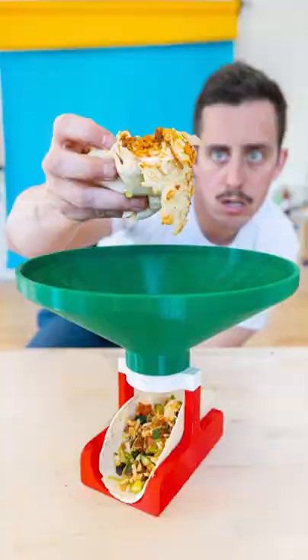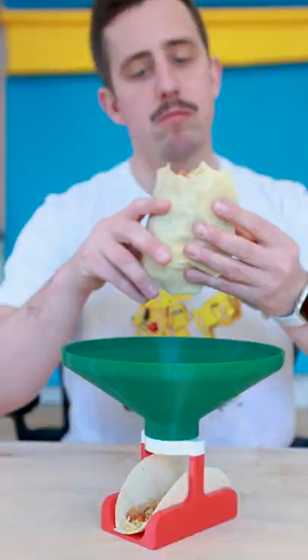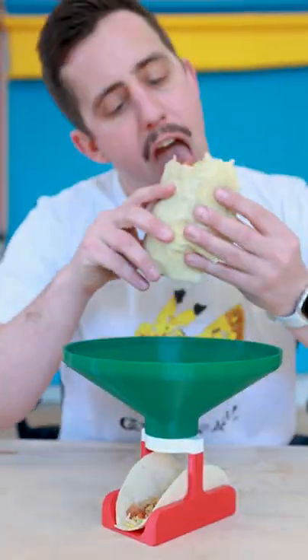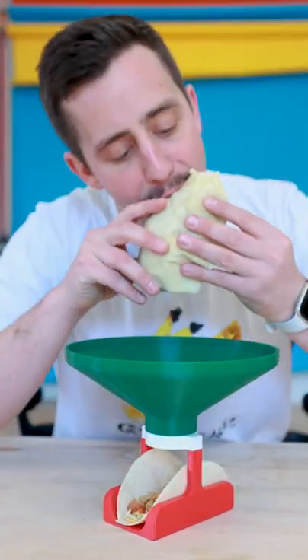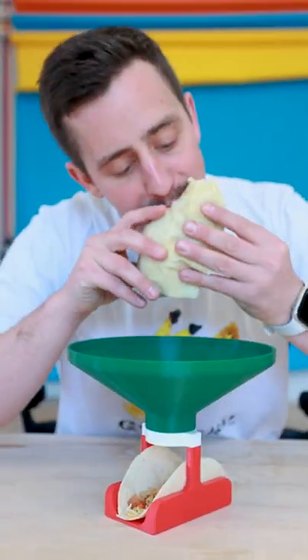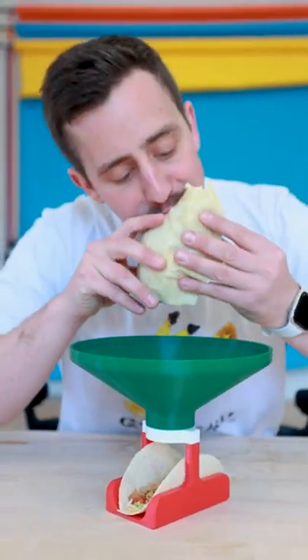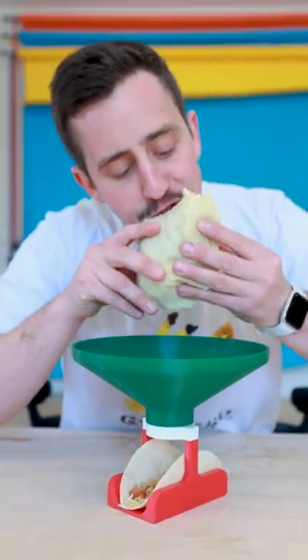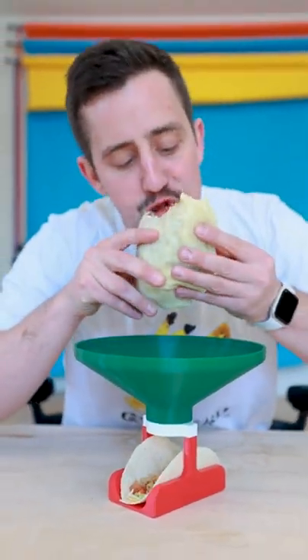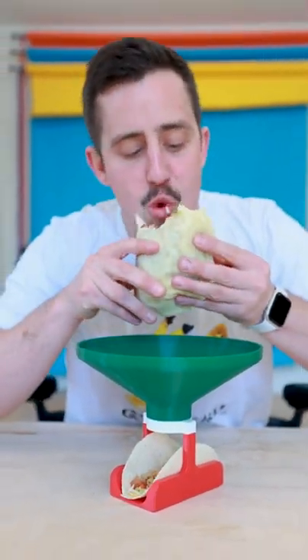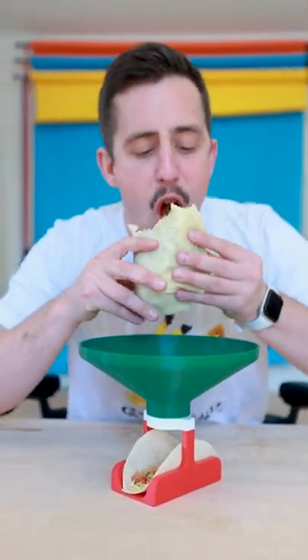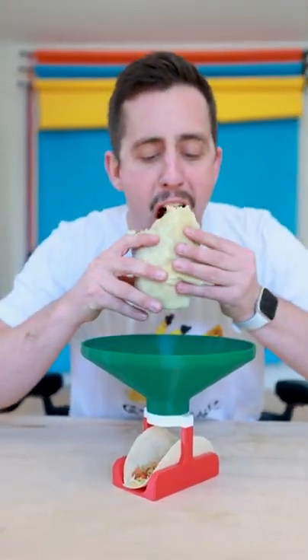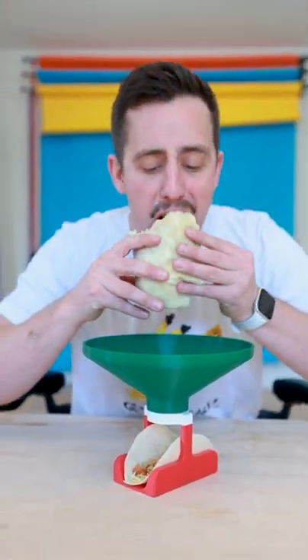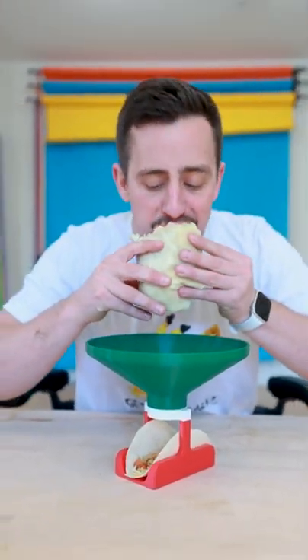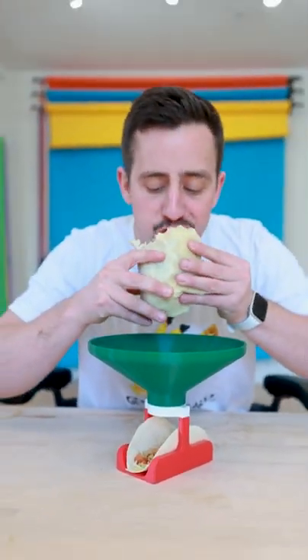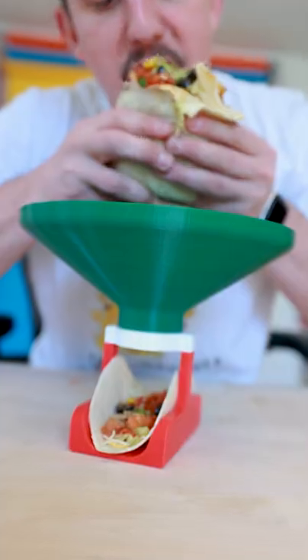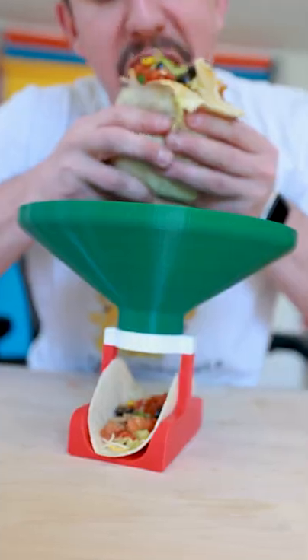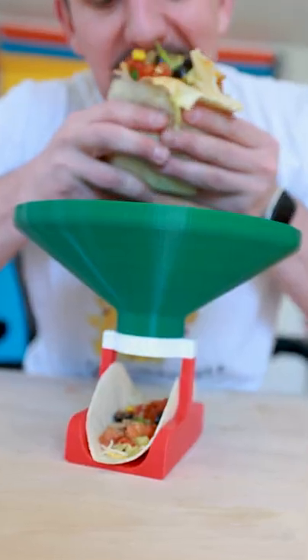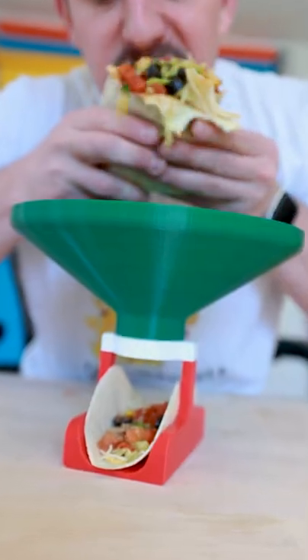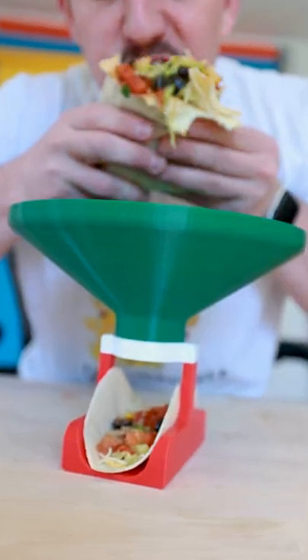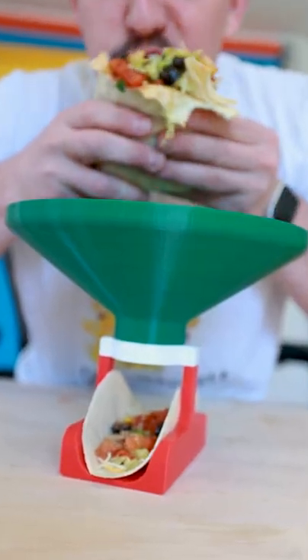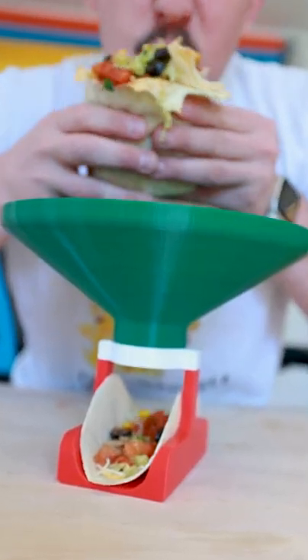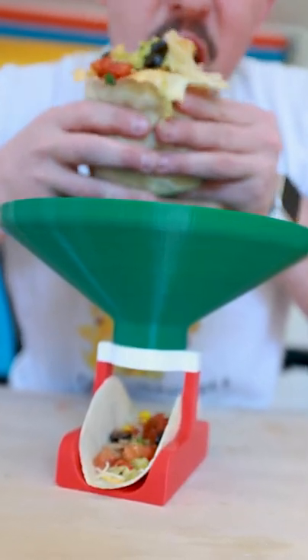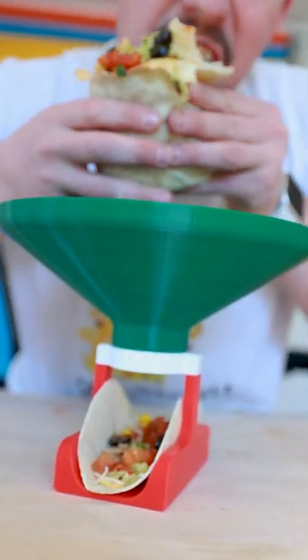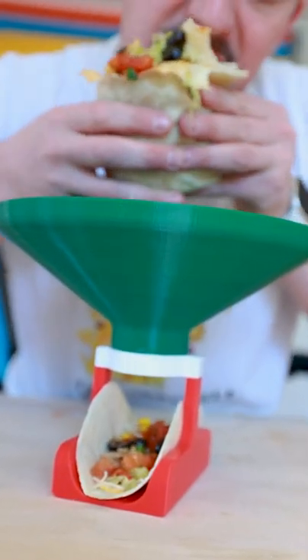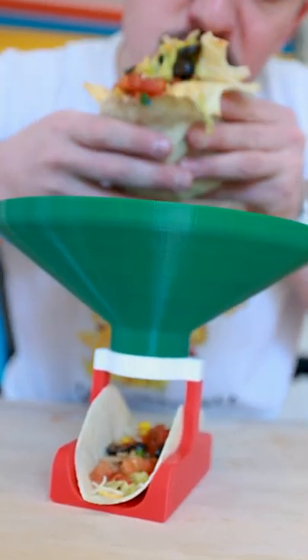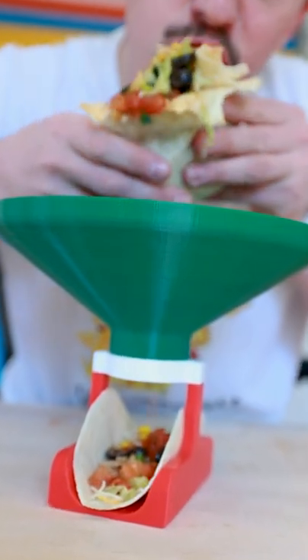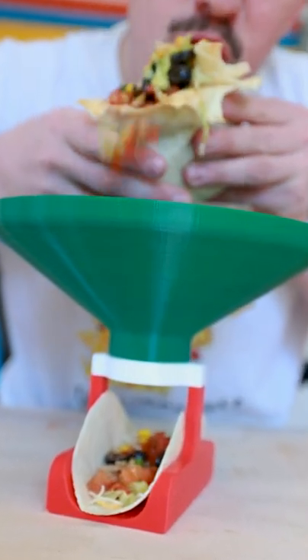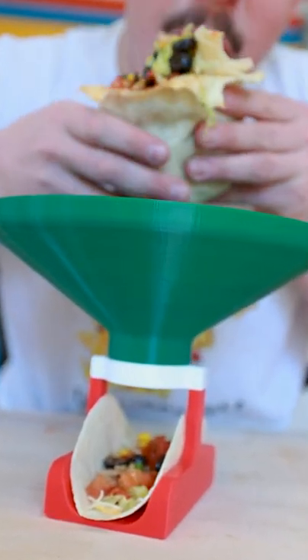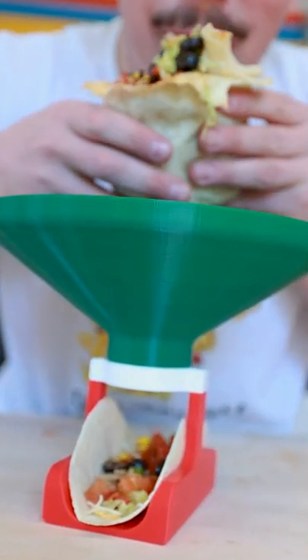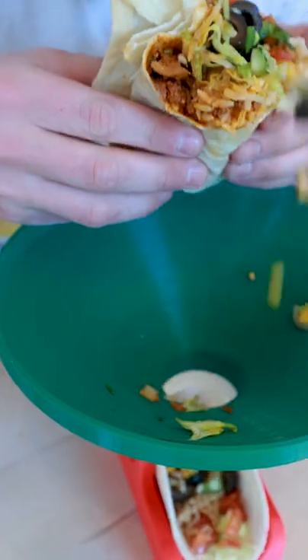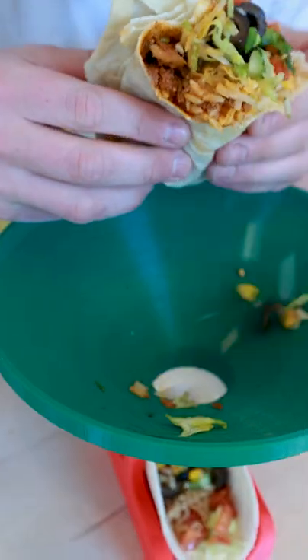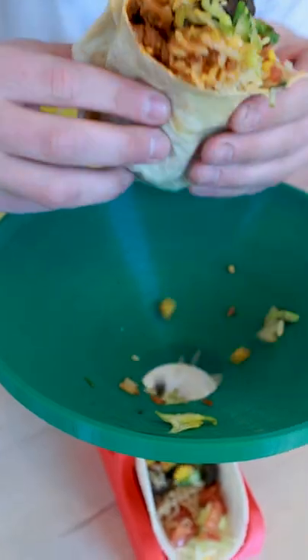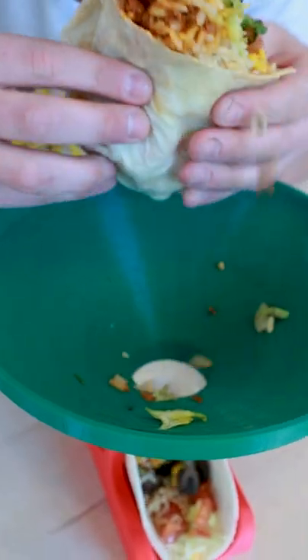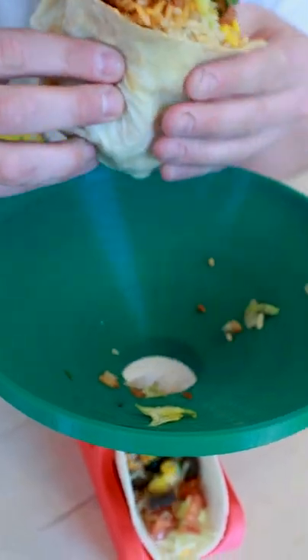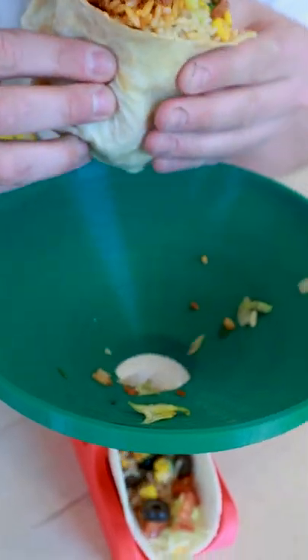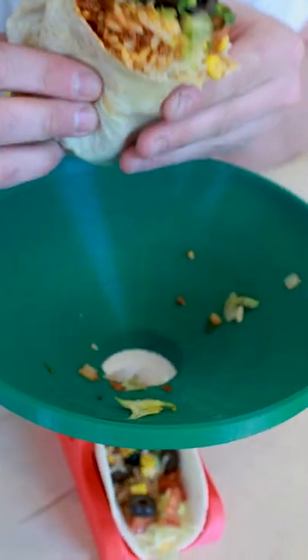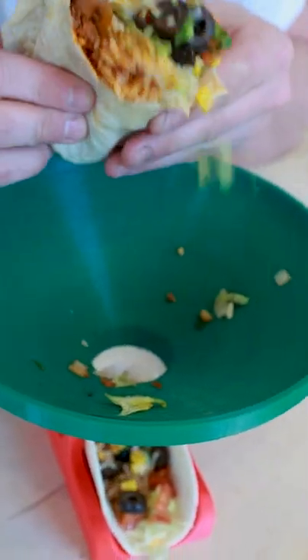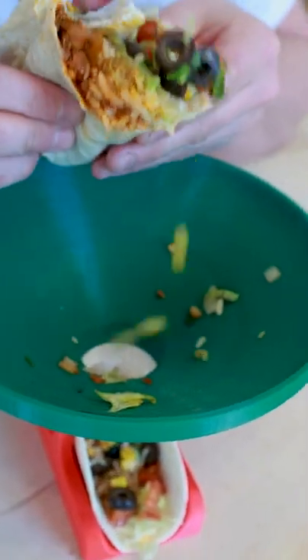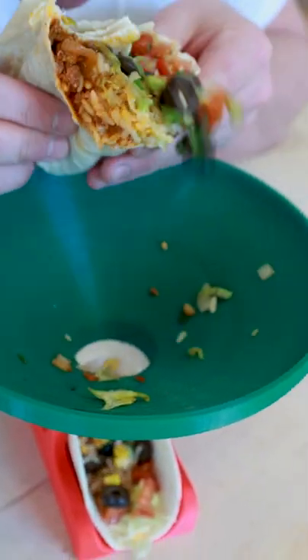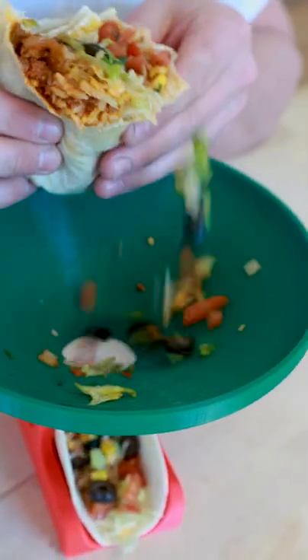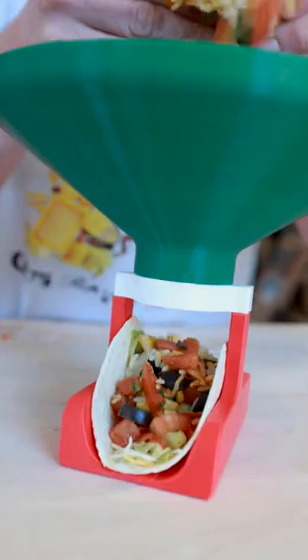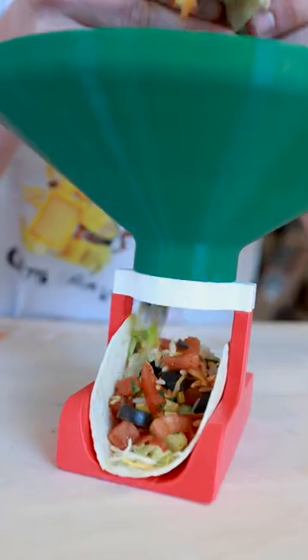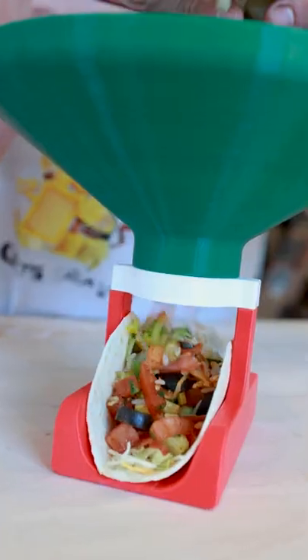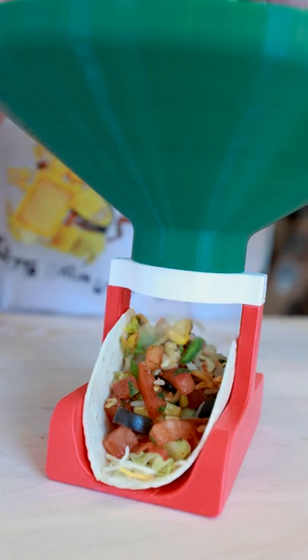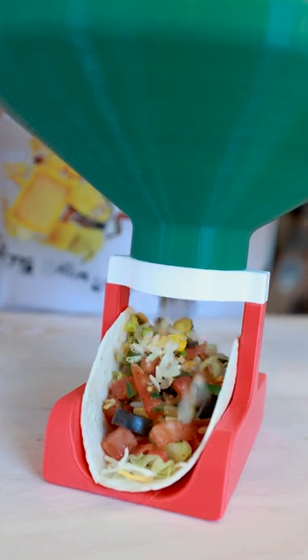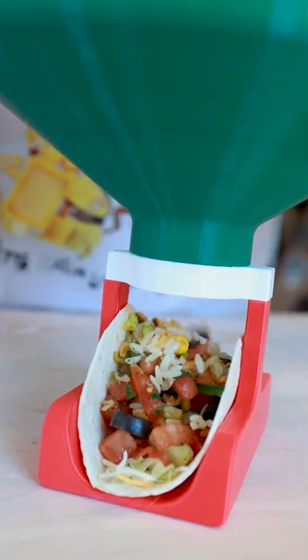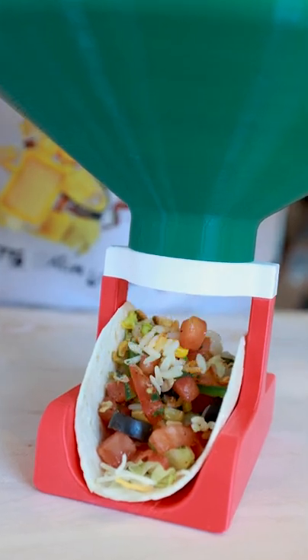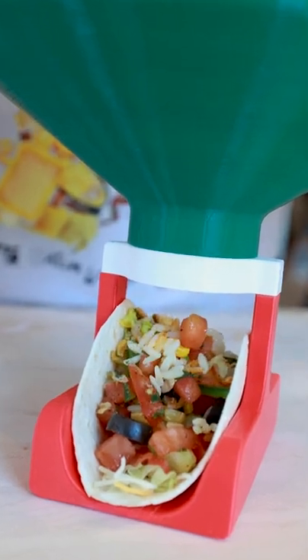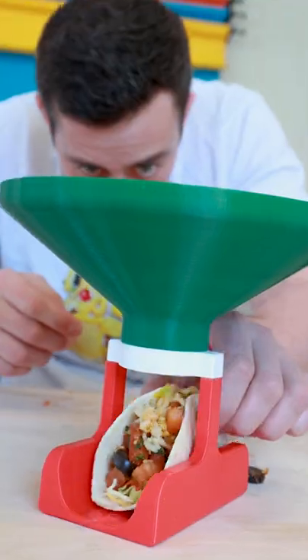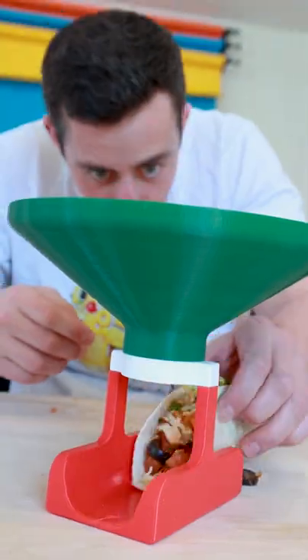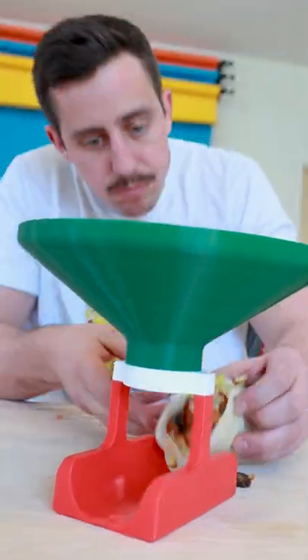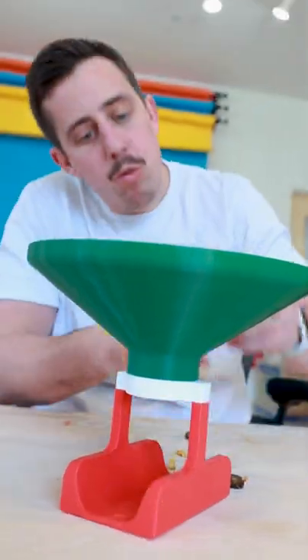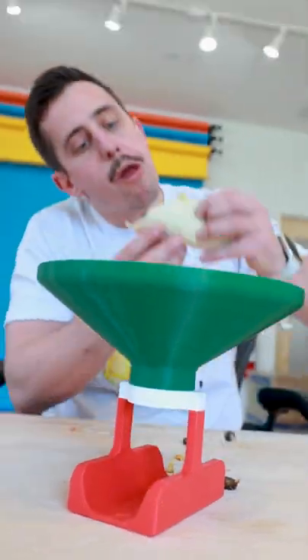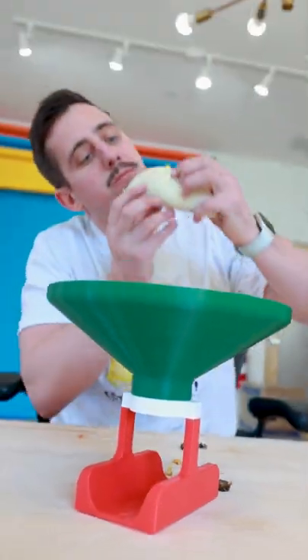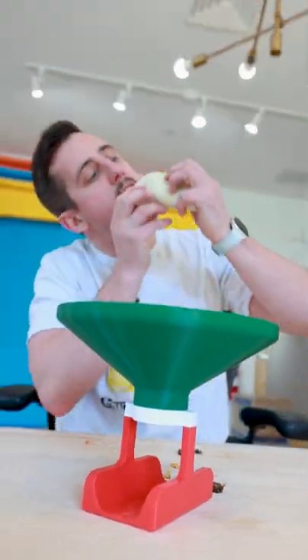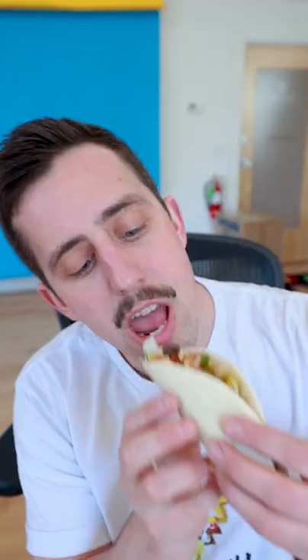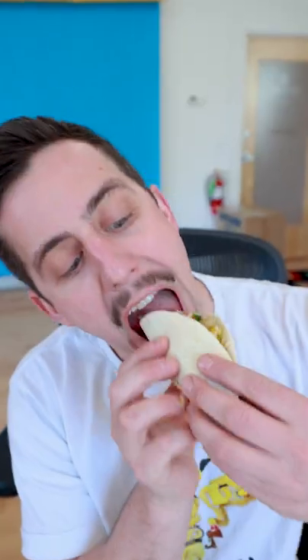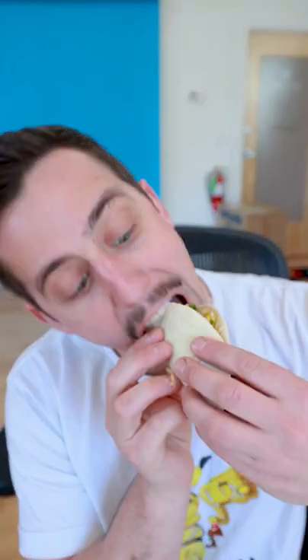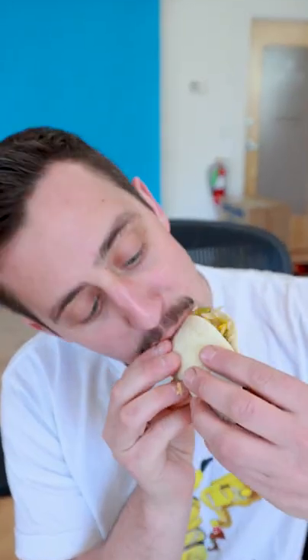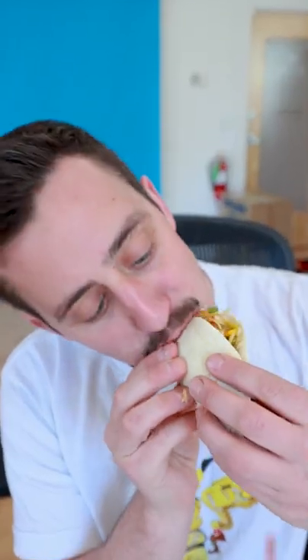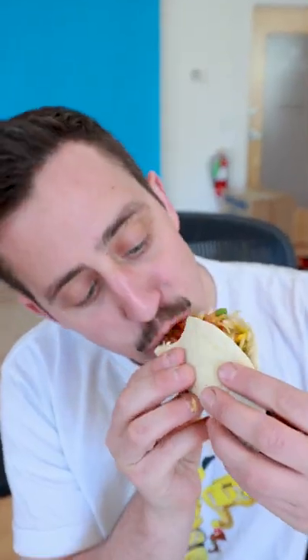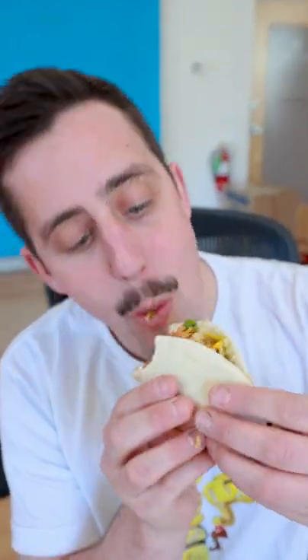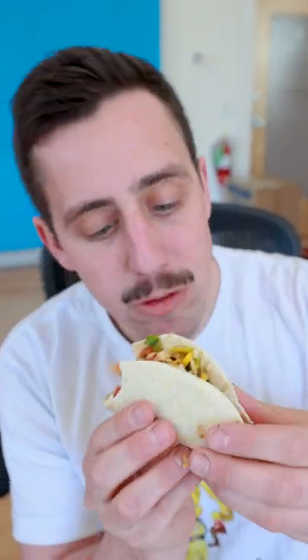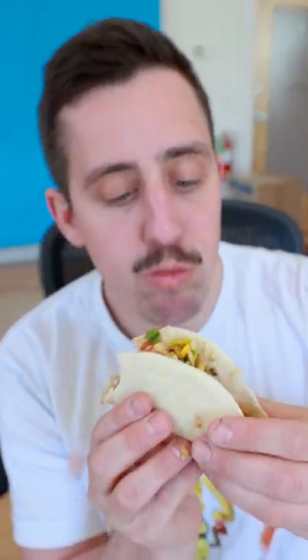I invented the Burrito Bumper, the food funnel for sloppy burritos that catches your fallen fillings and carefully crafts a secondary taco for you to enjoy.